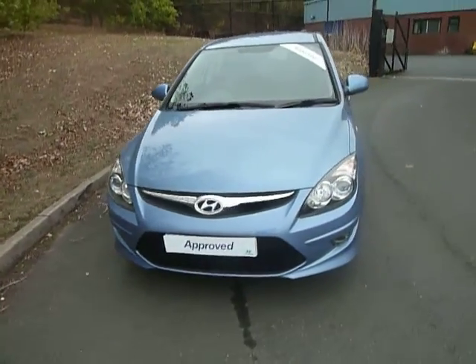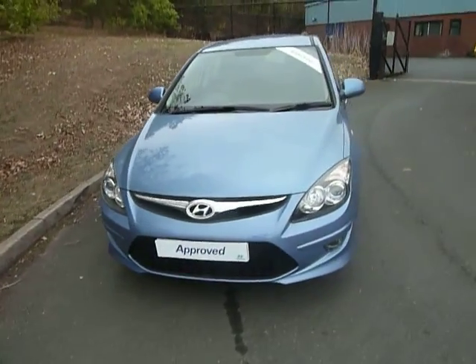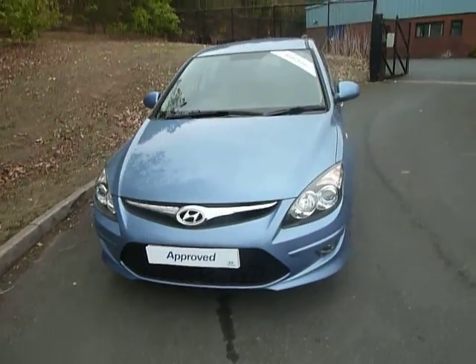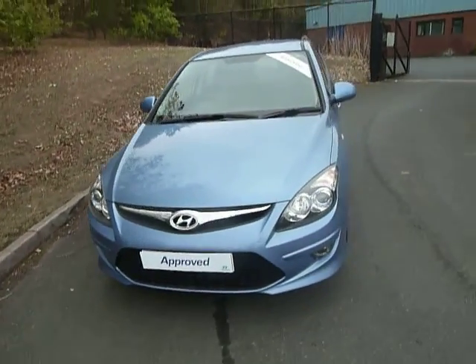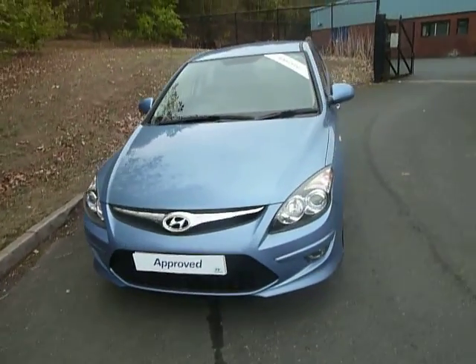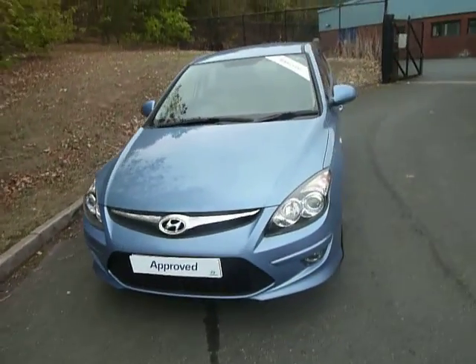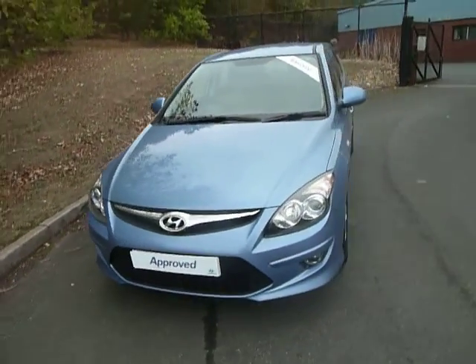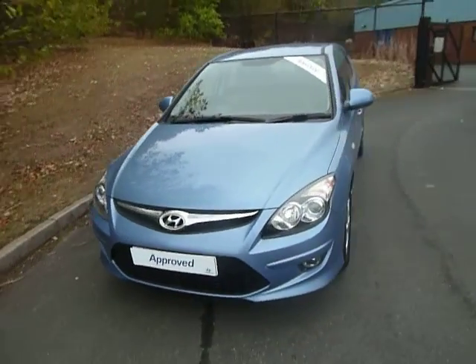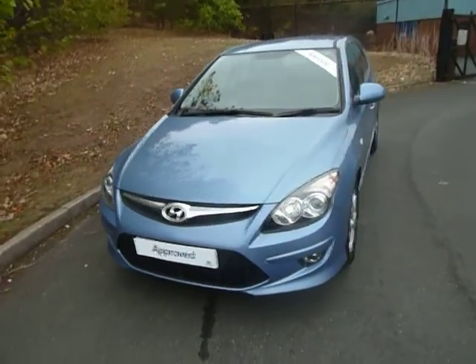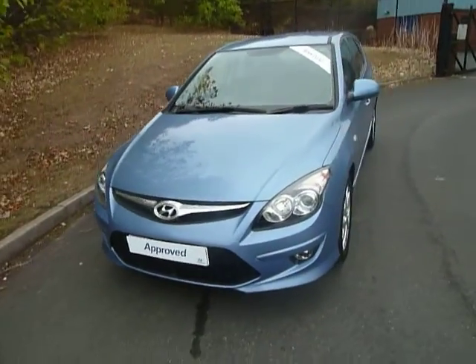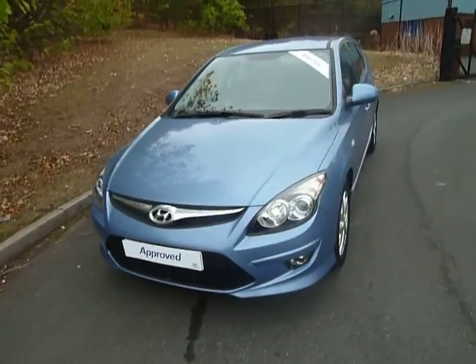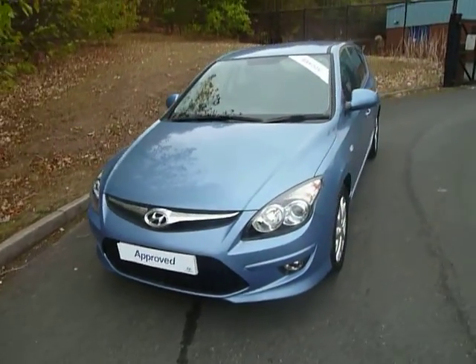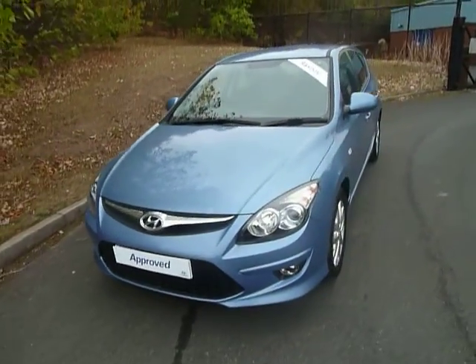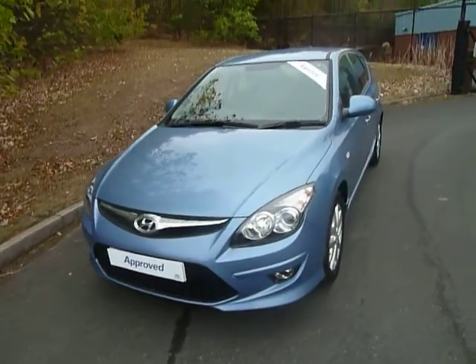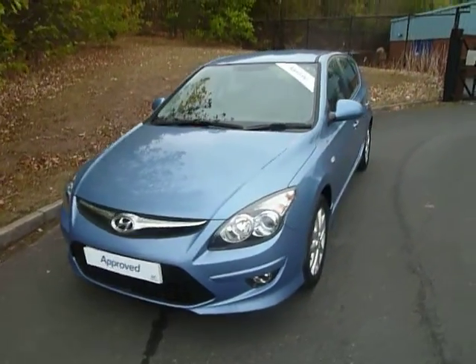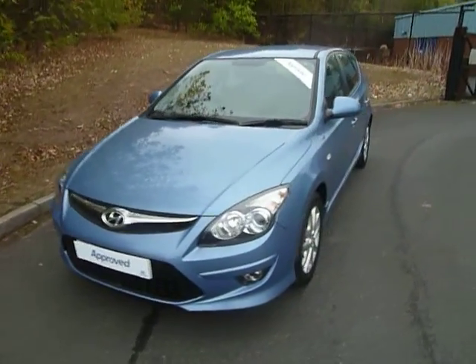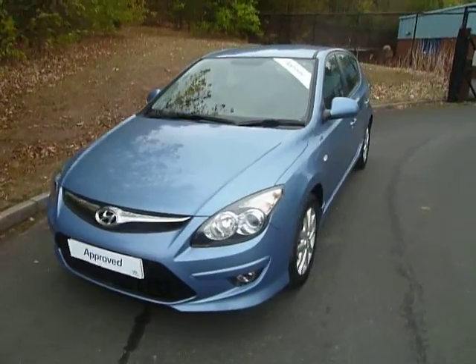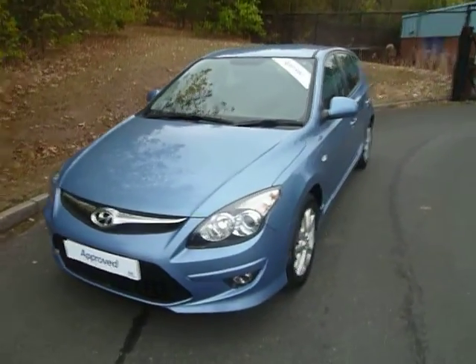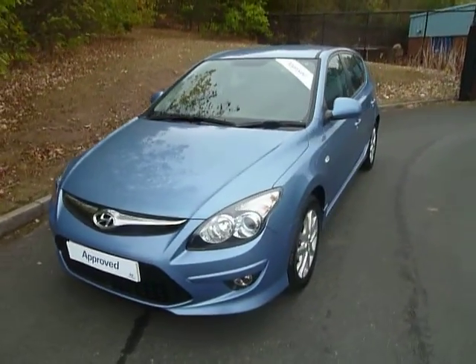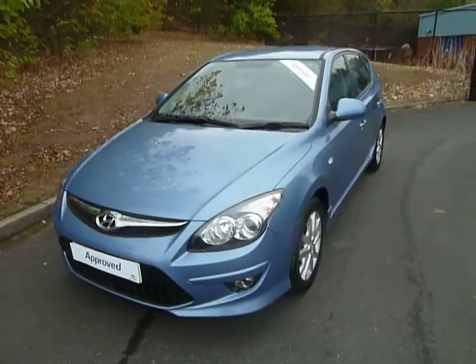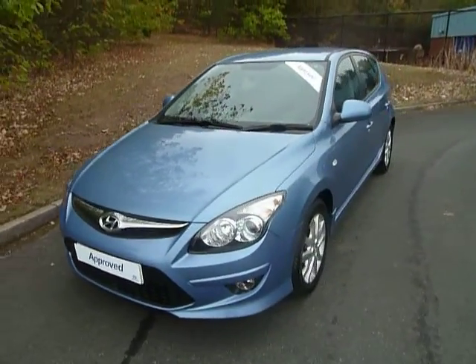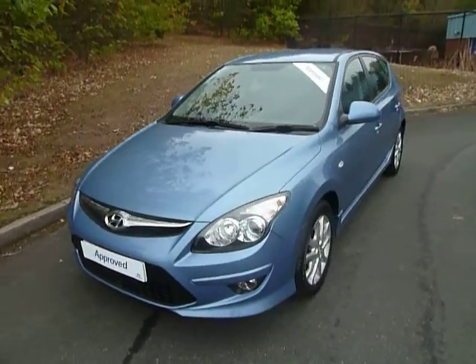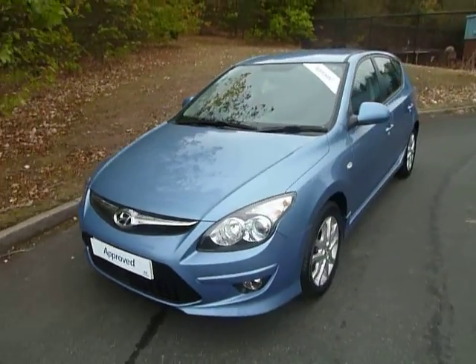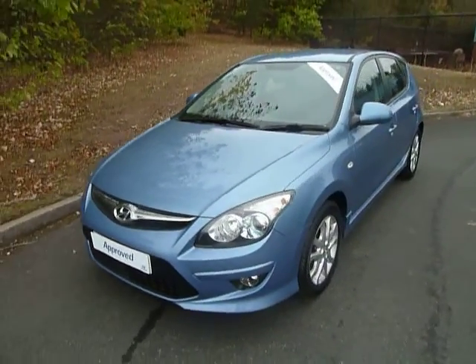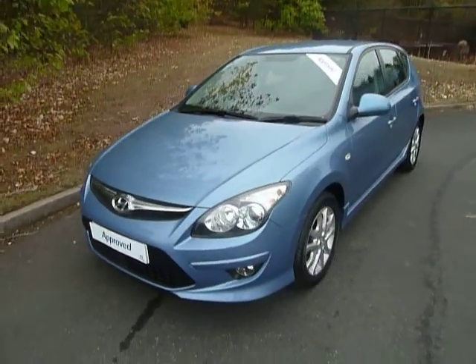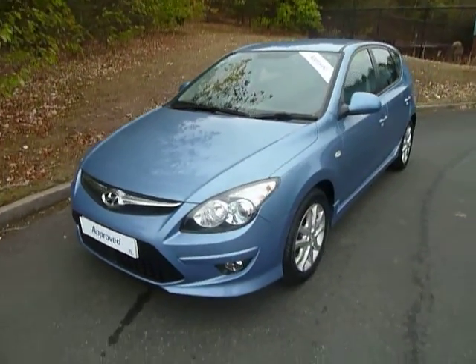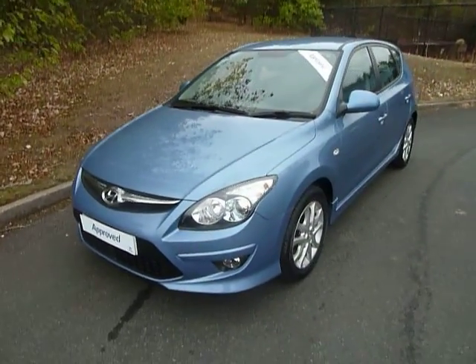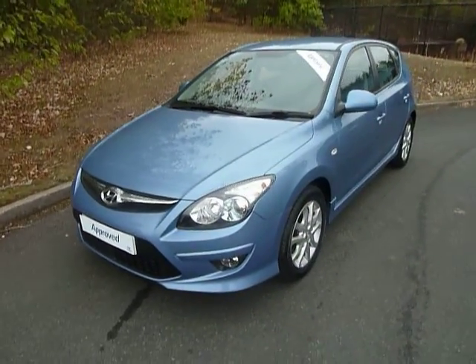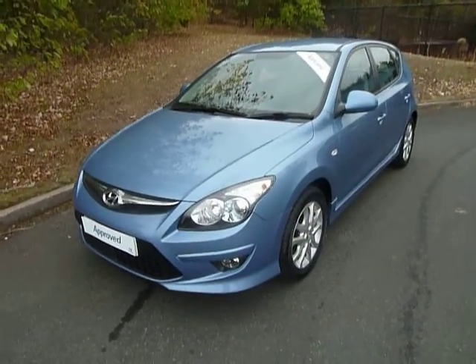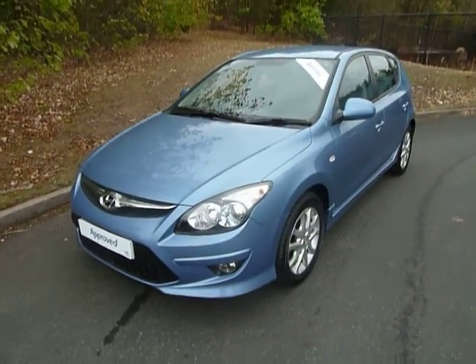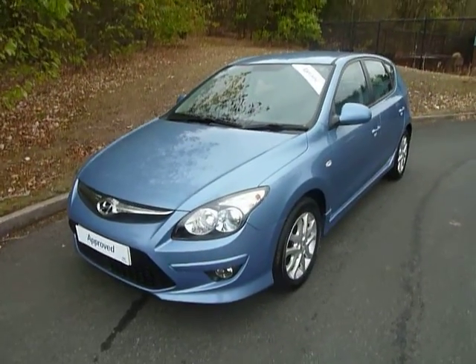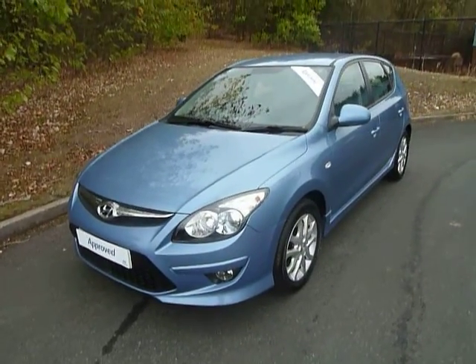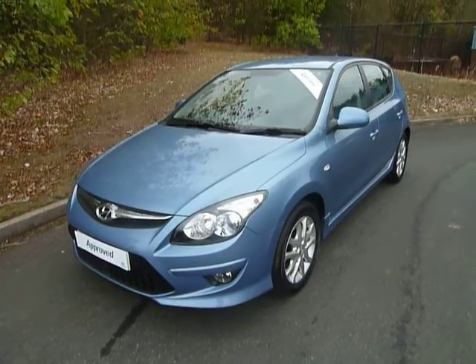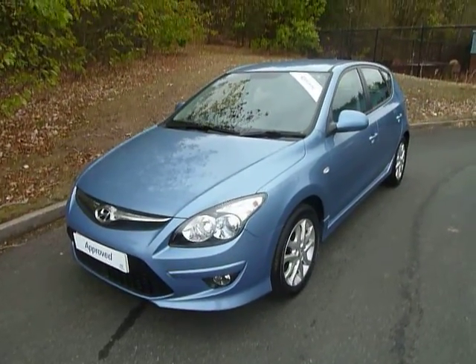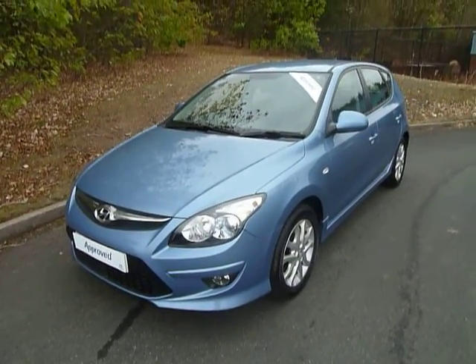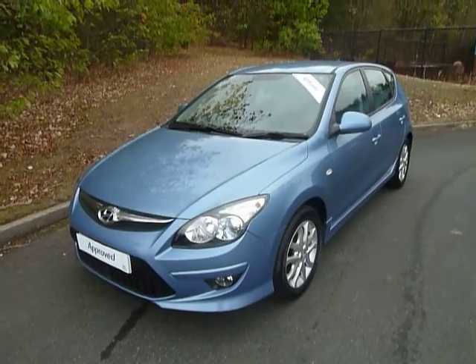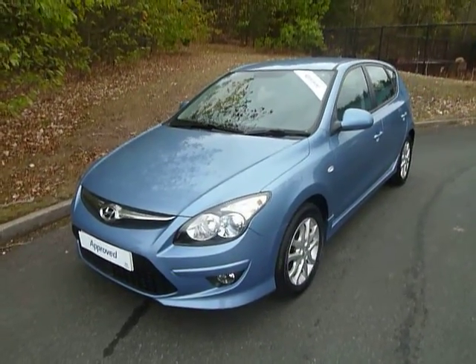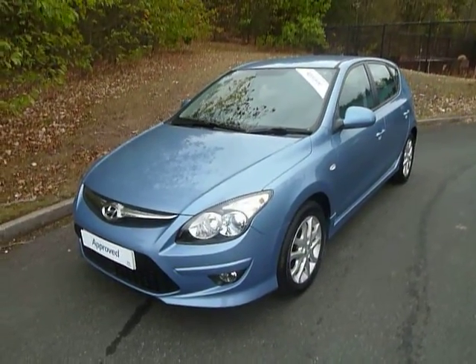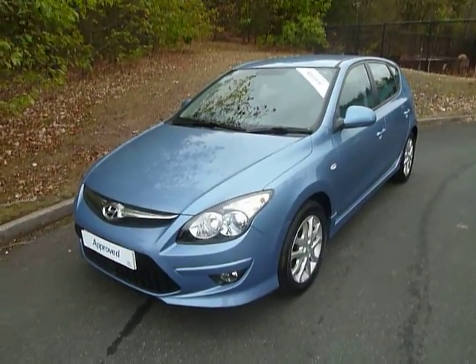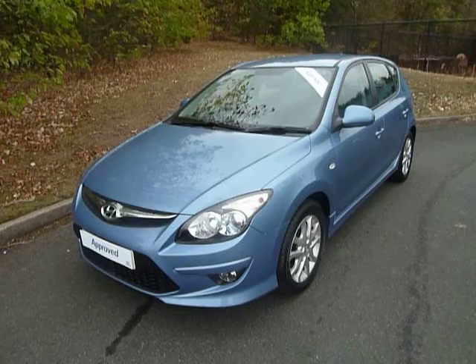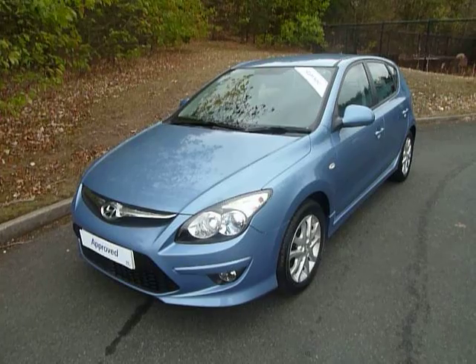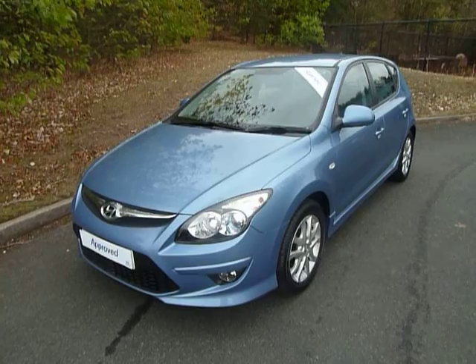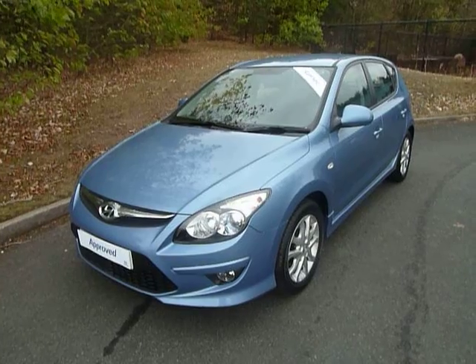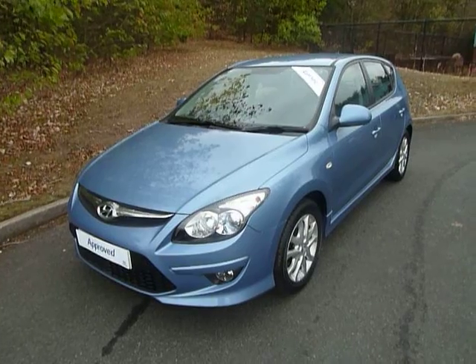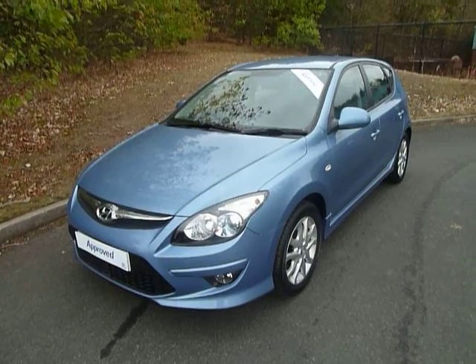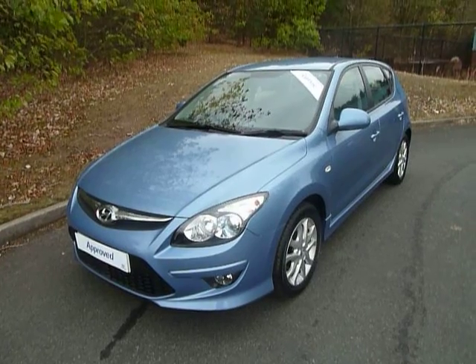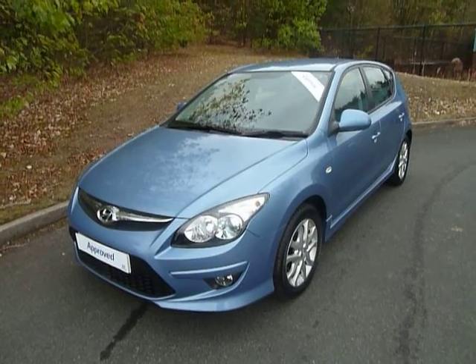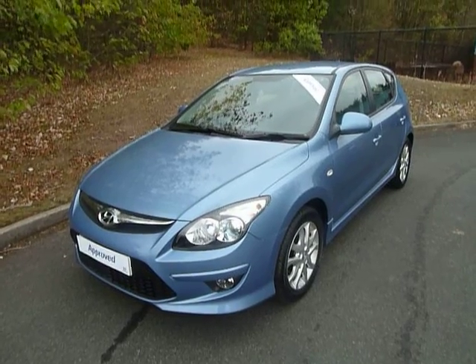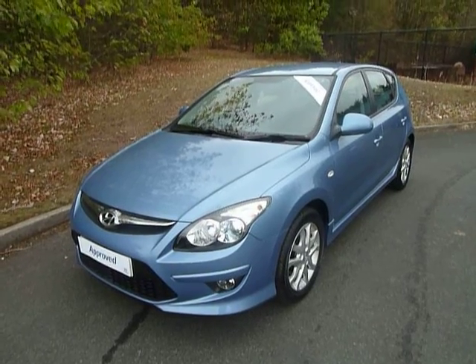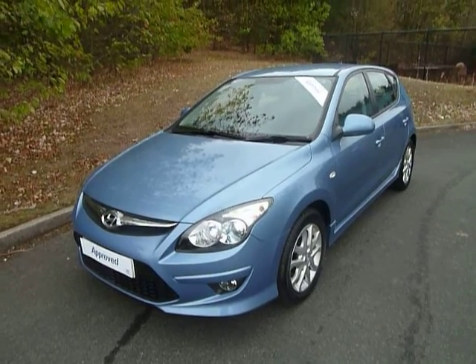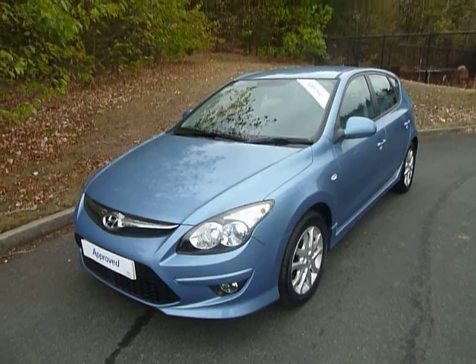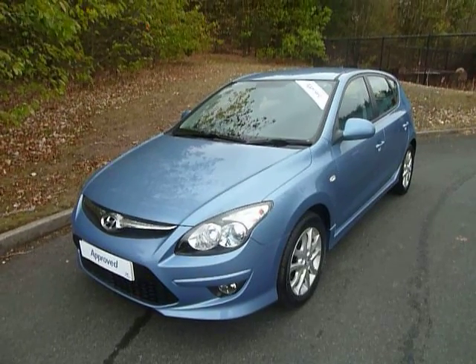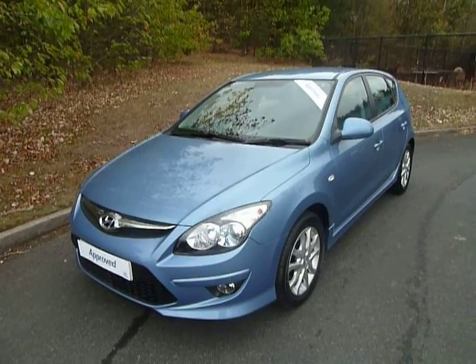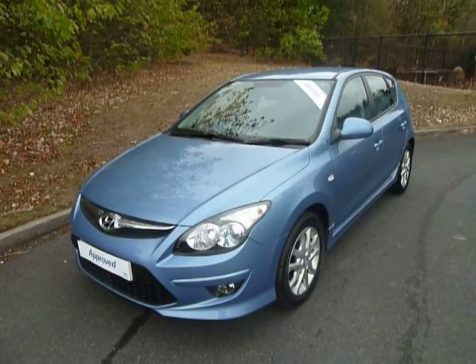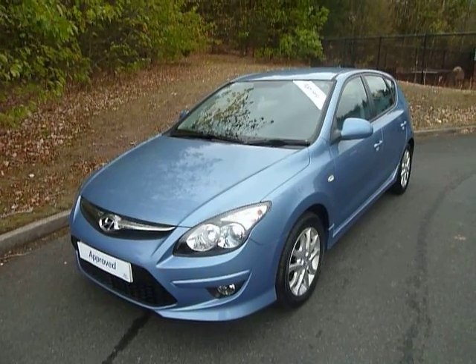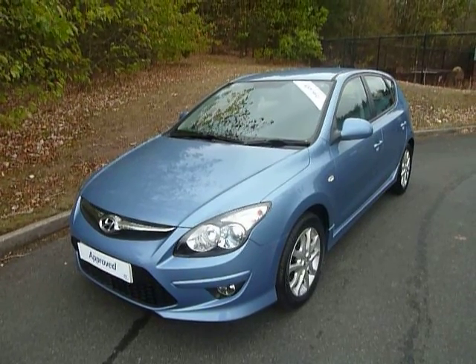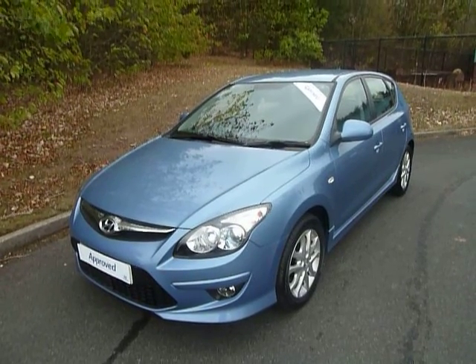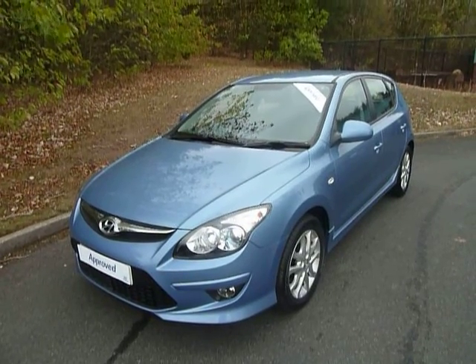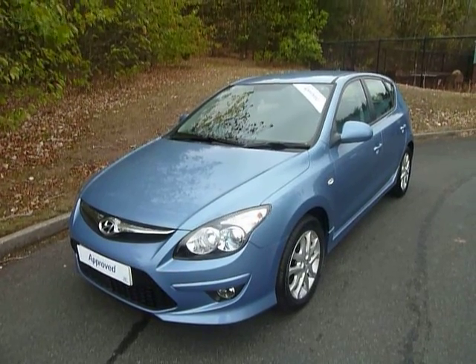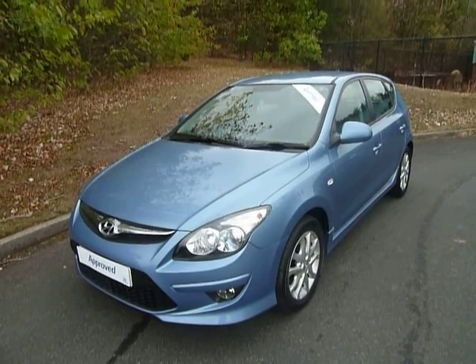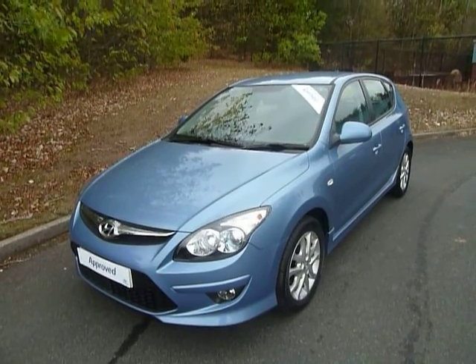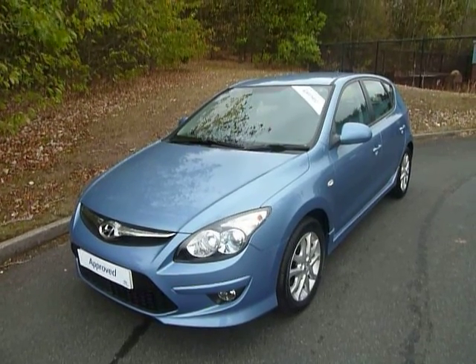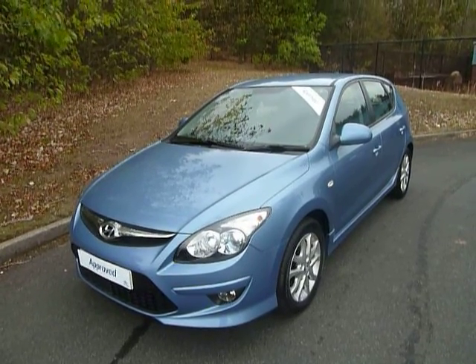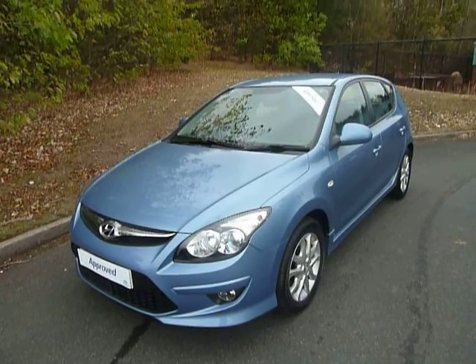If you'd like to know more about the car, or if you'd like to arrange a test drive, then please contact JTU's Hyundai Telford.